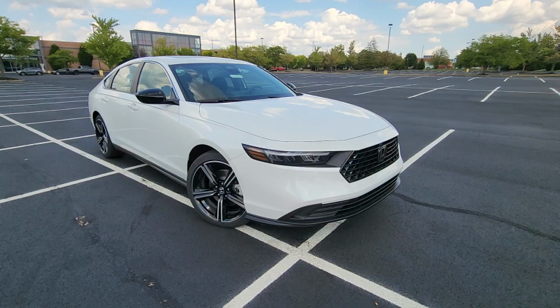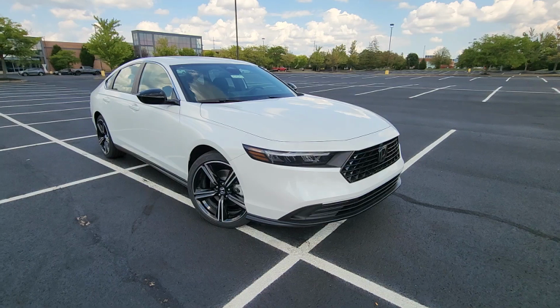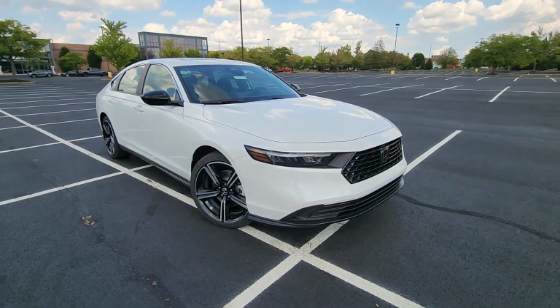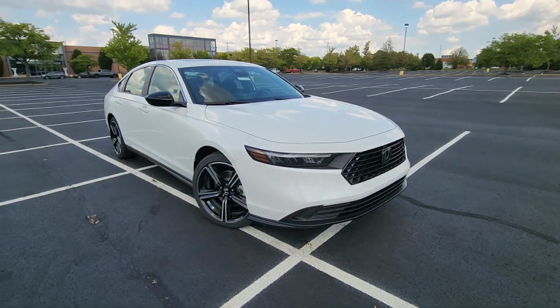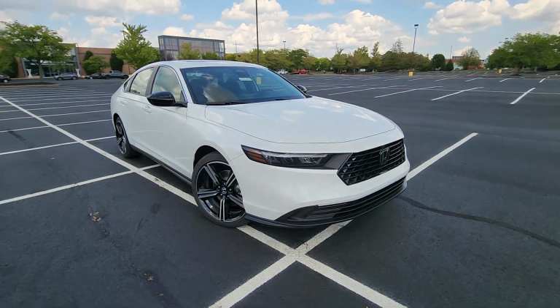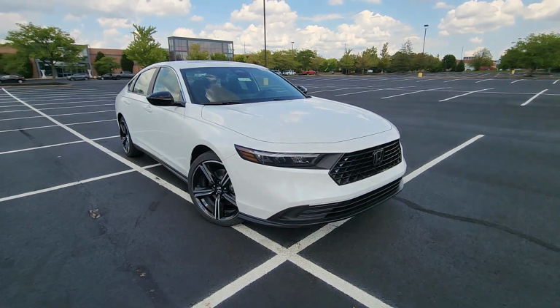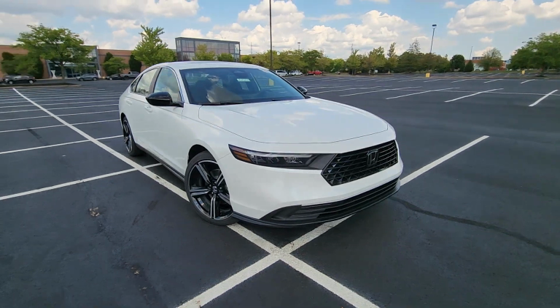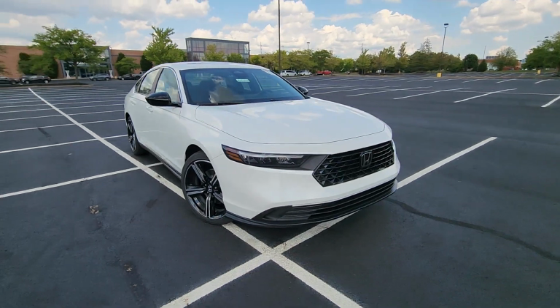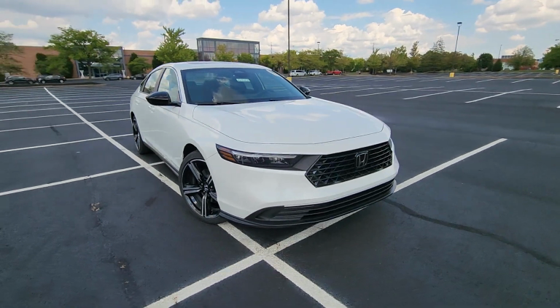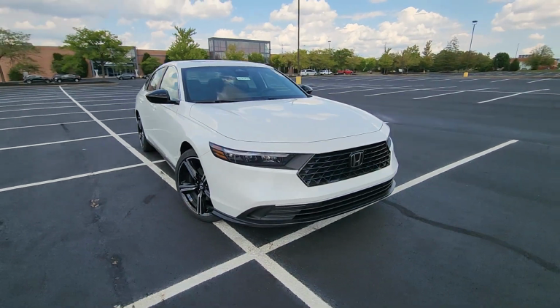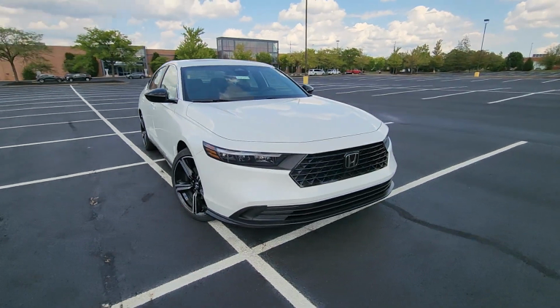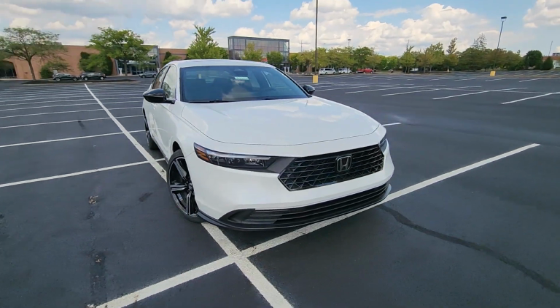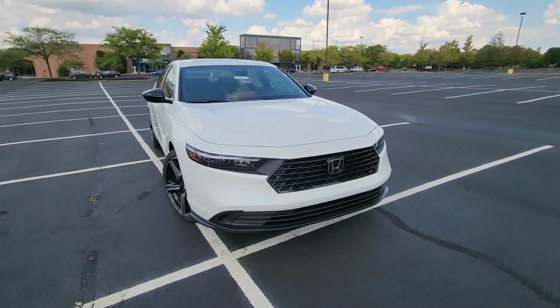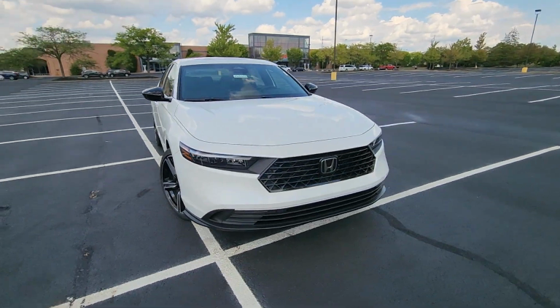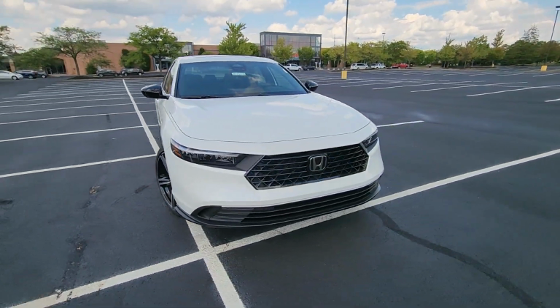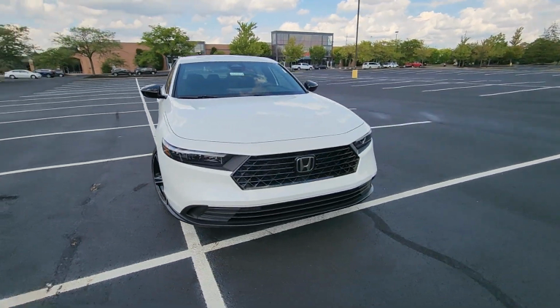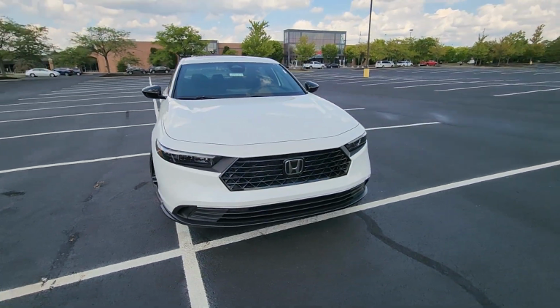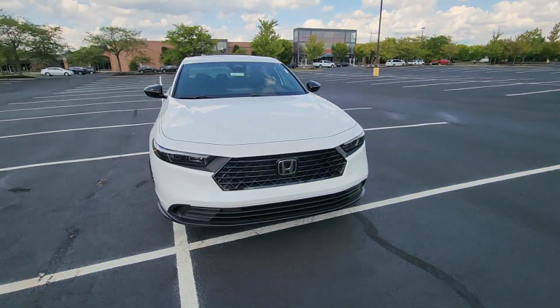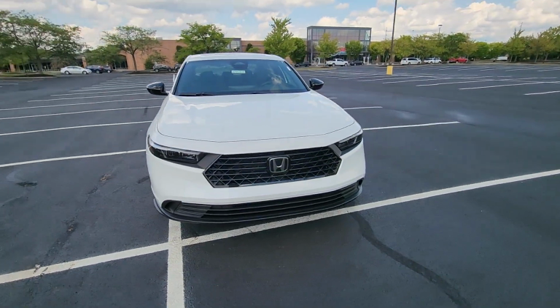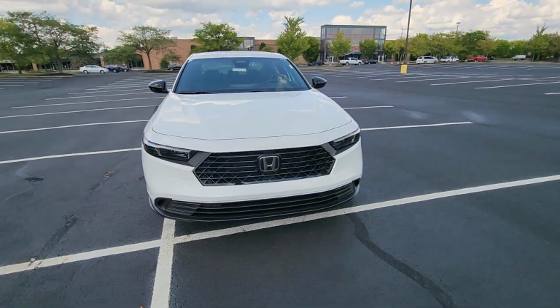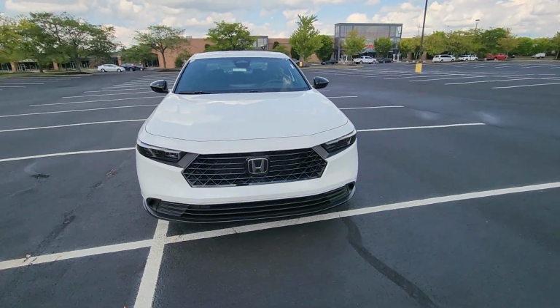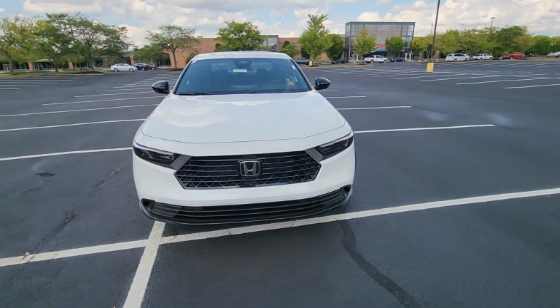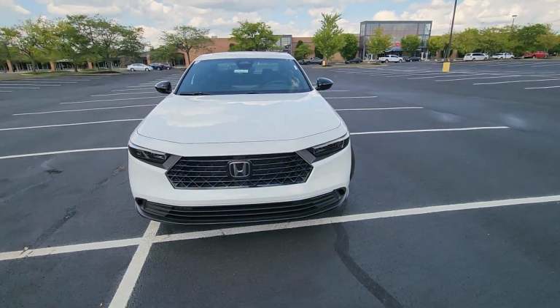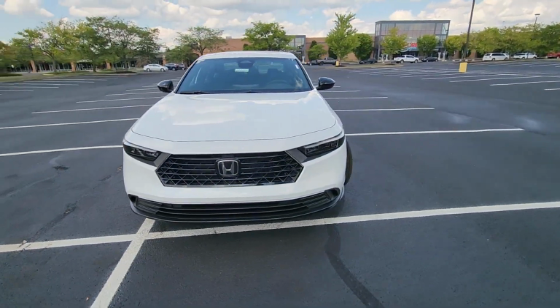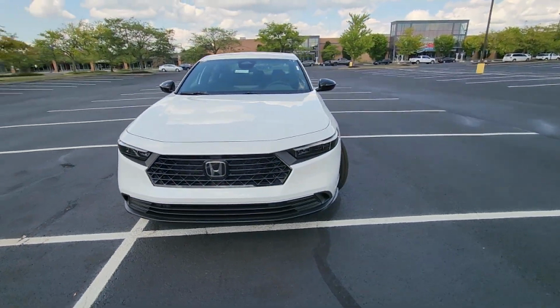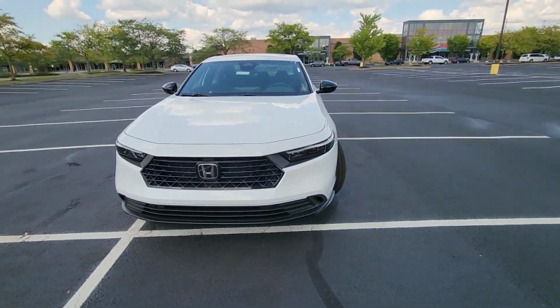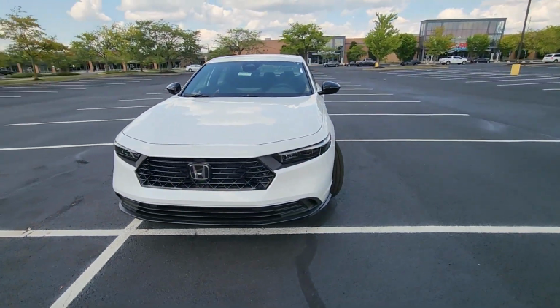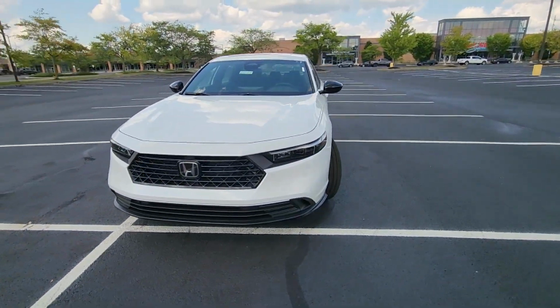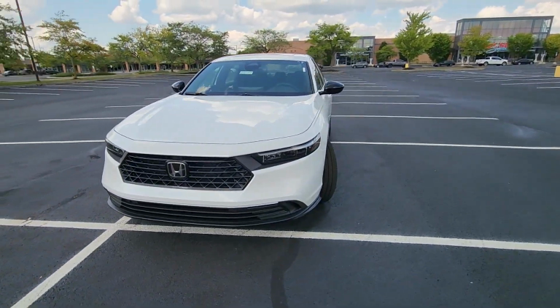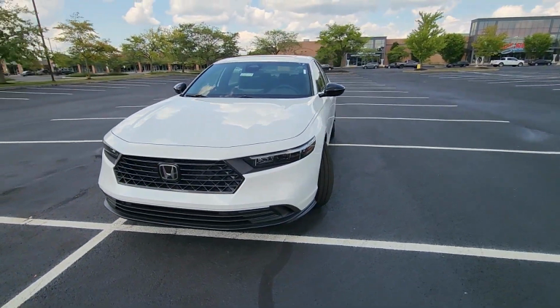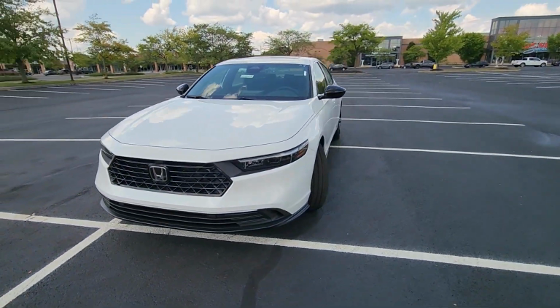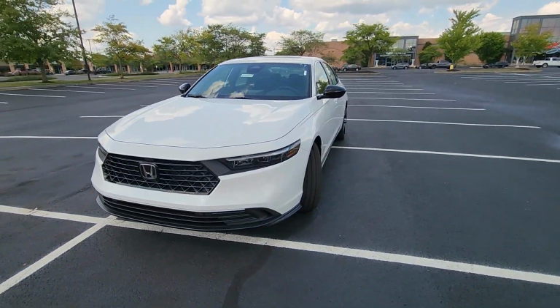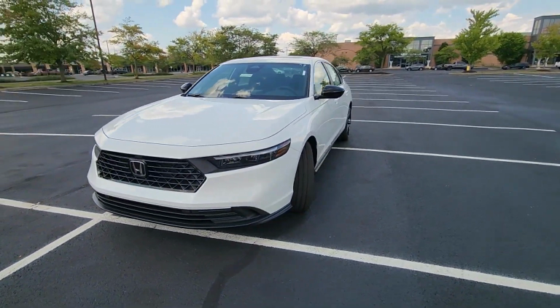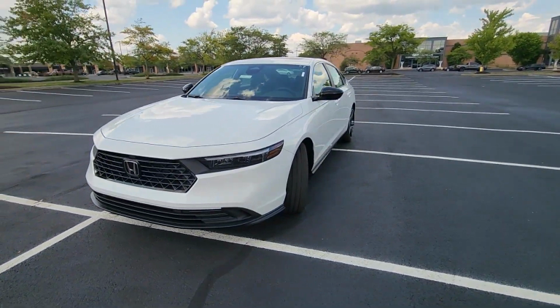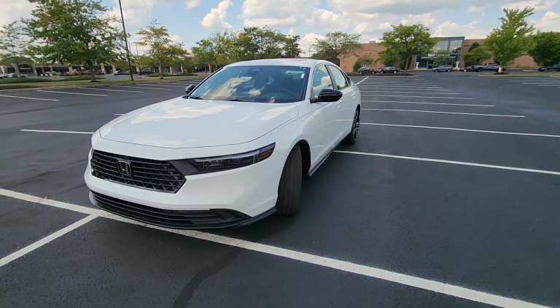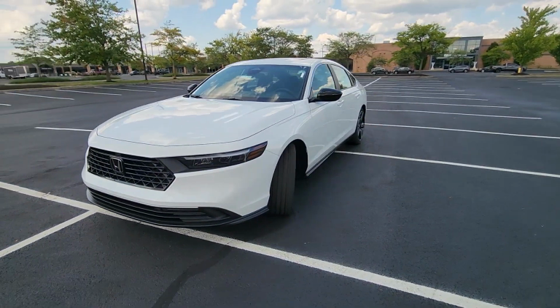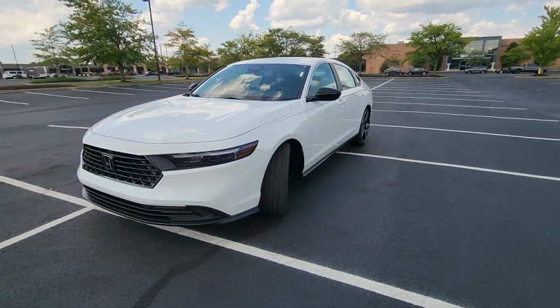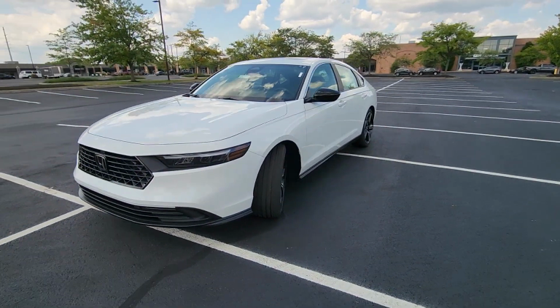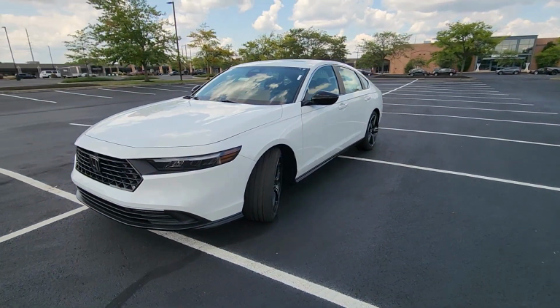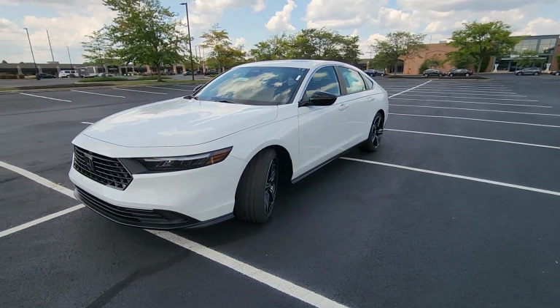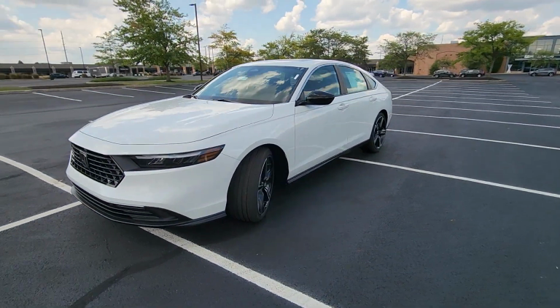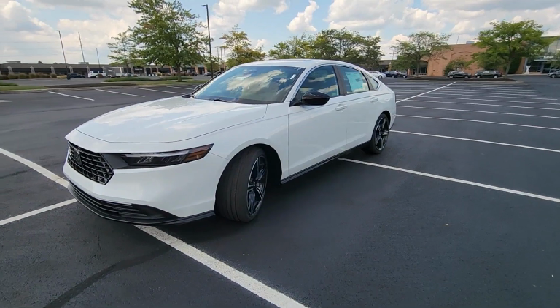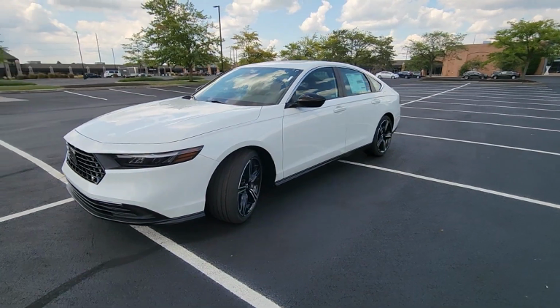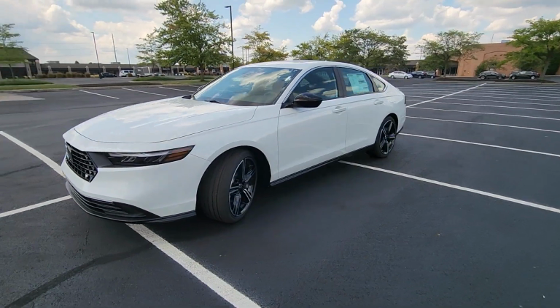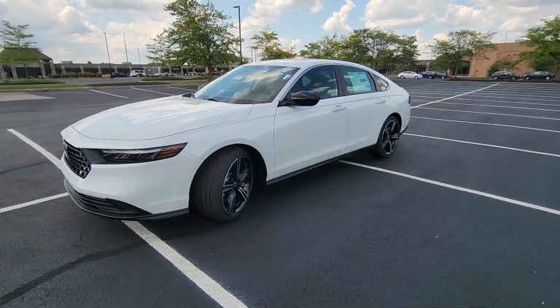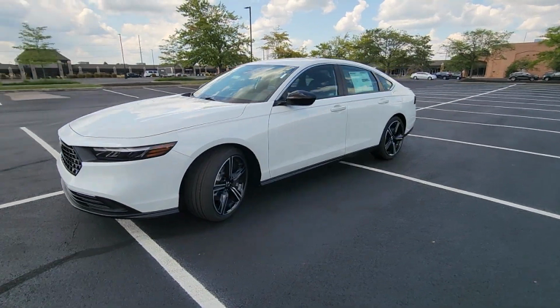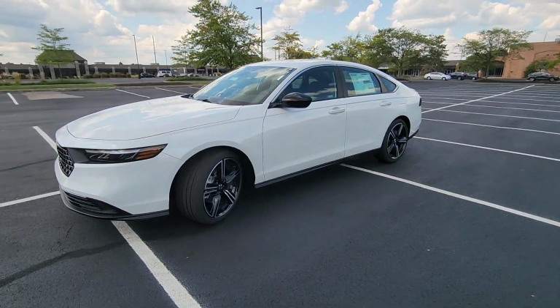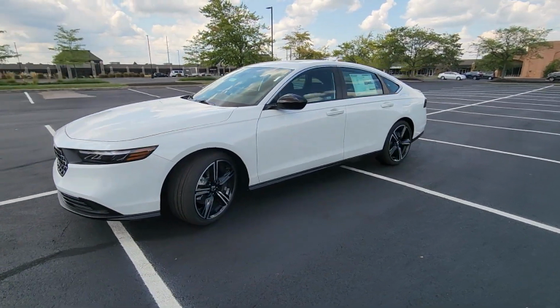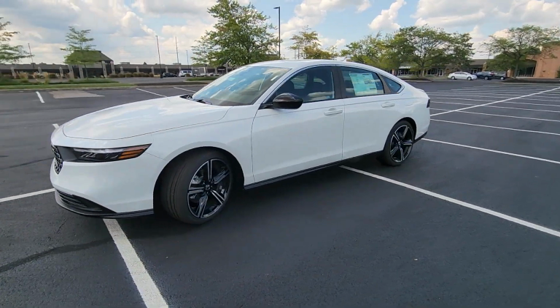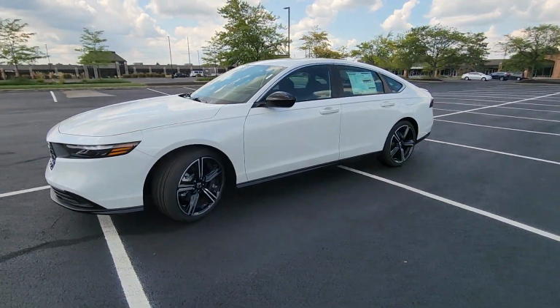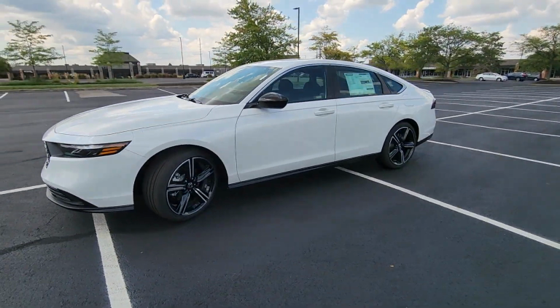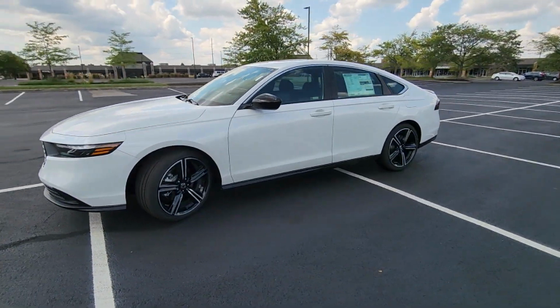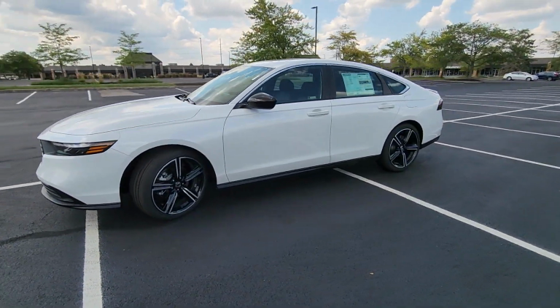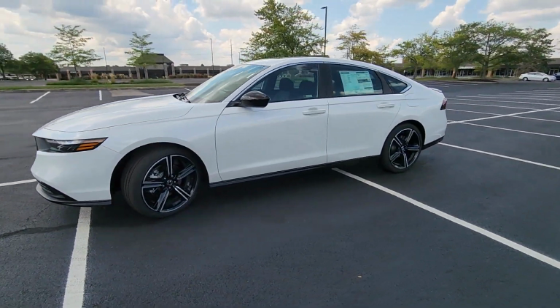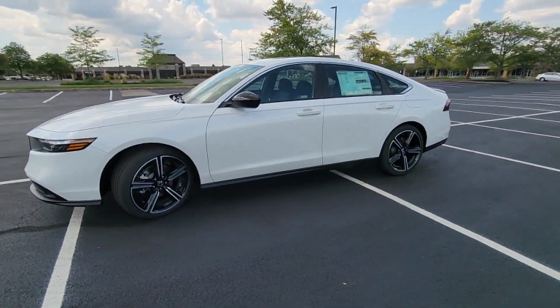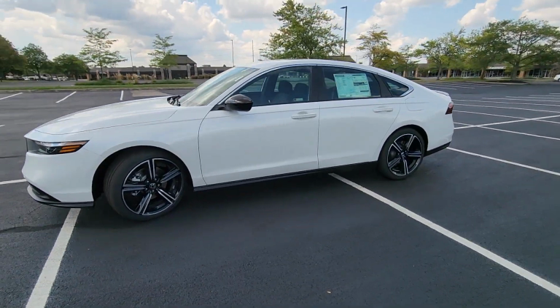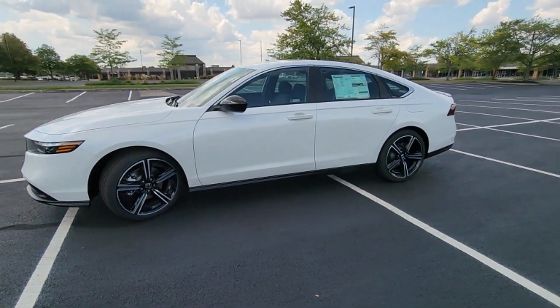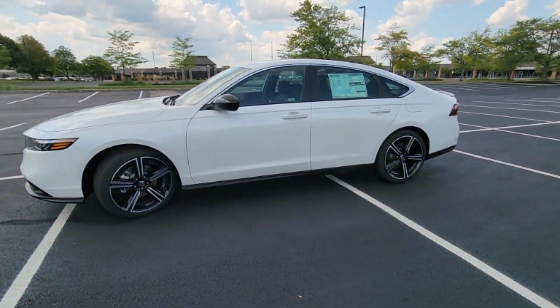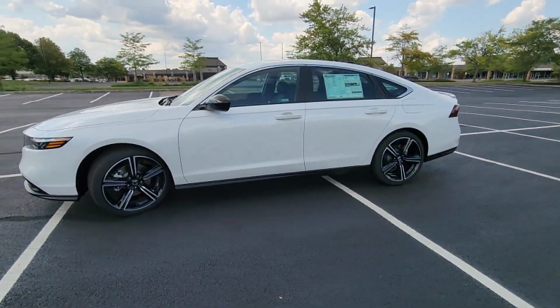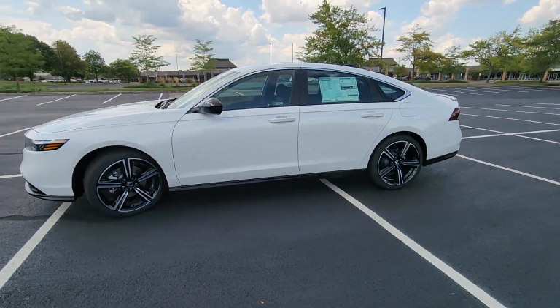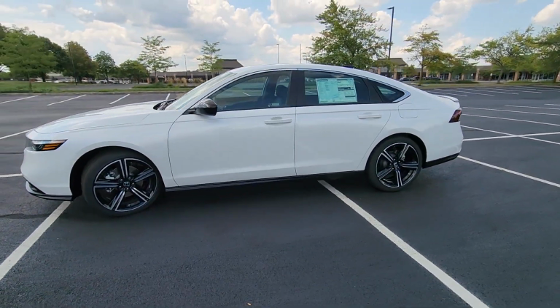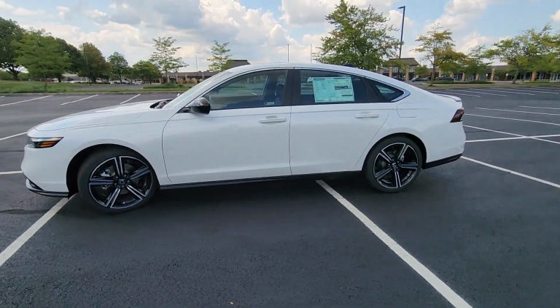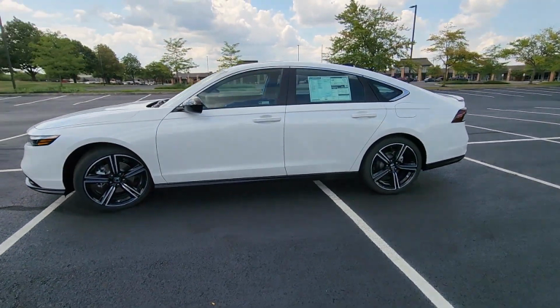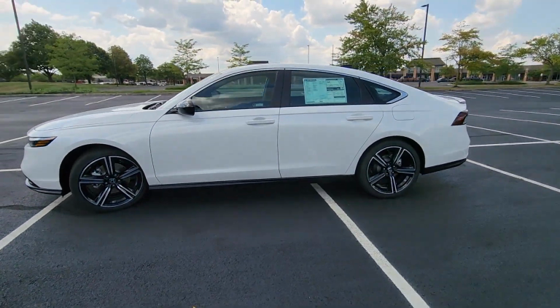2024 Honda Accord Hybrid. This sedan combines safety and comfort with style and performance.